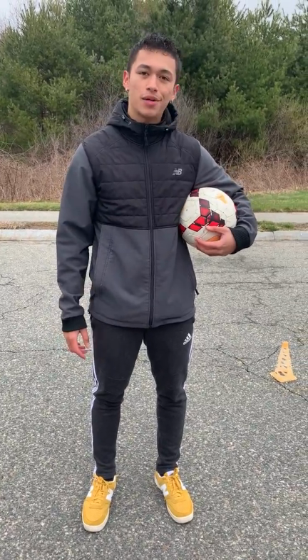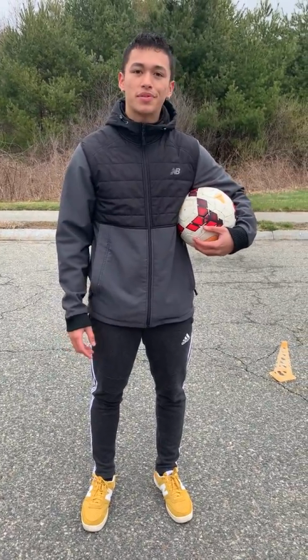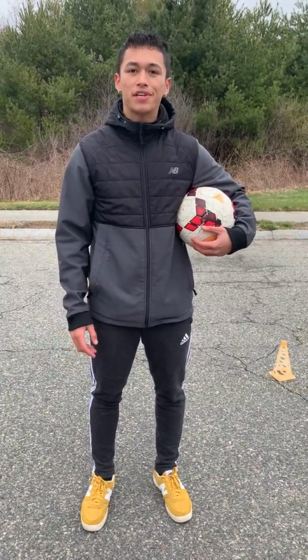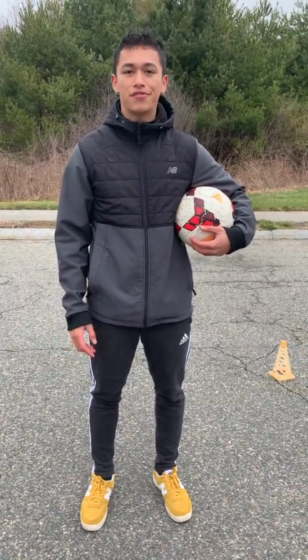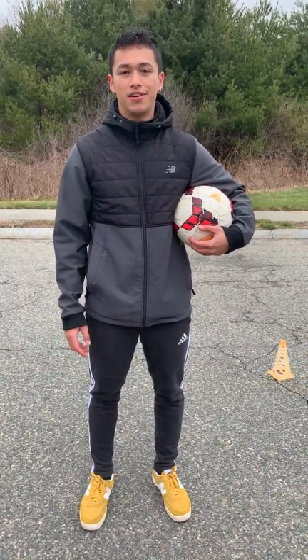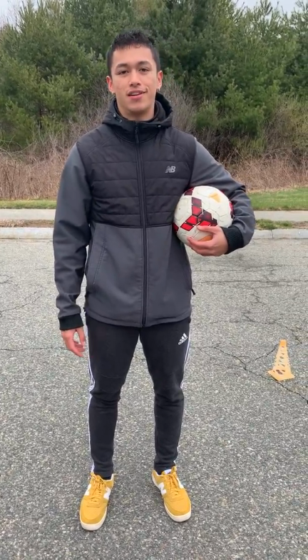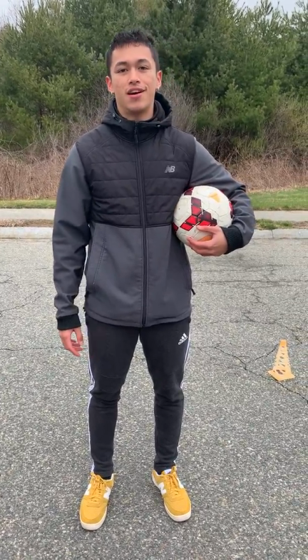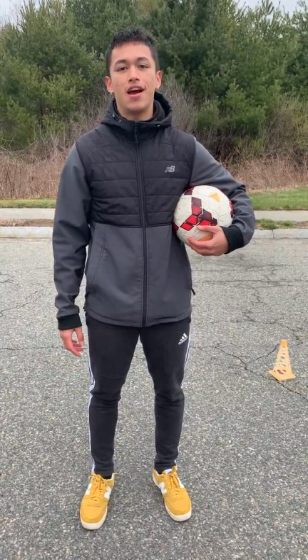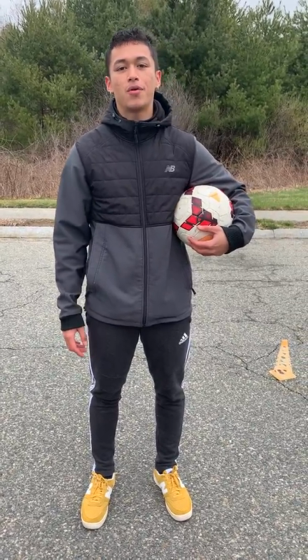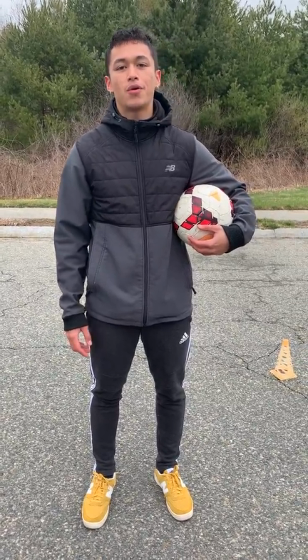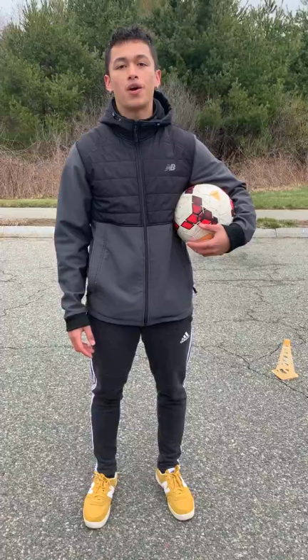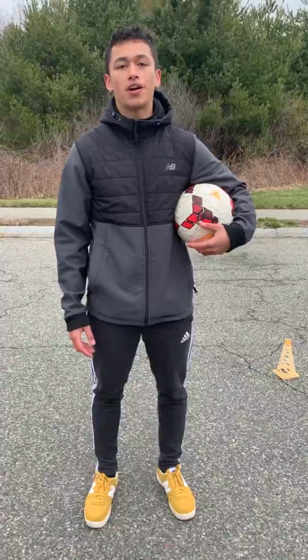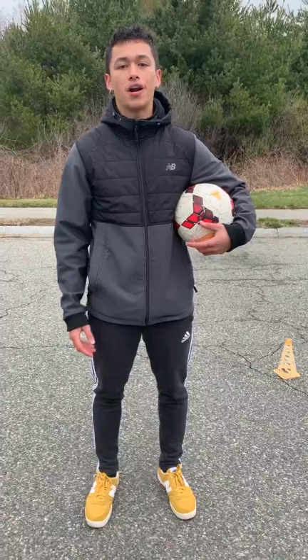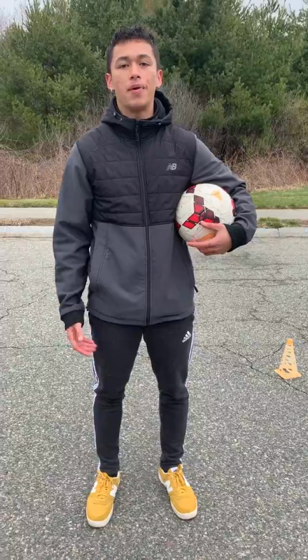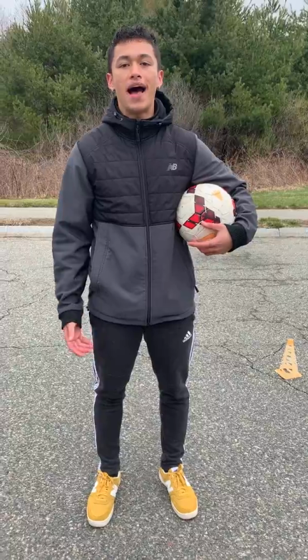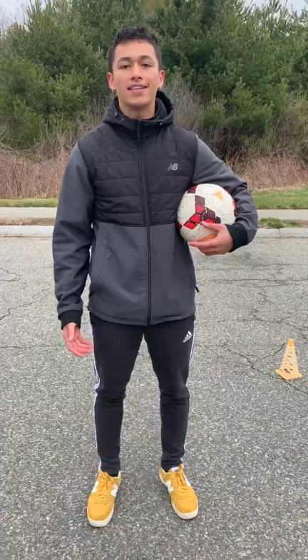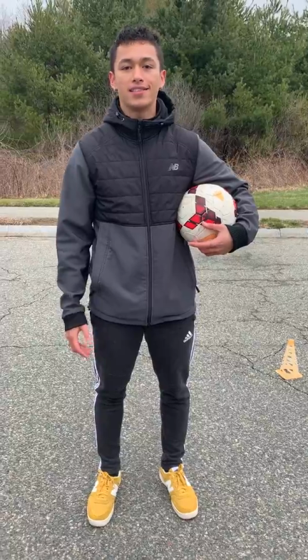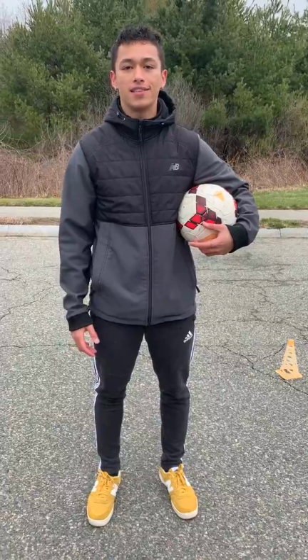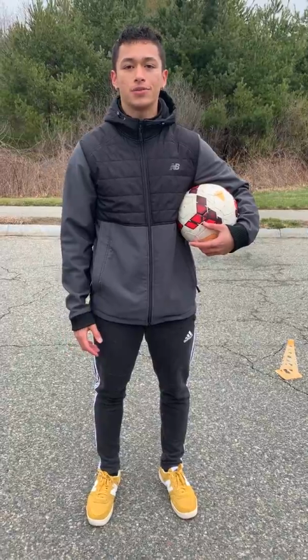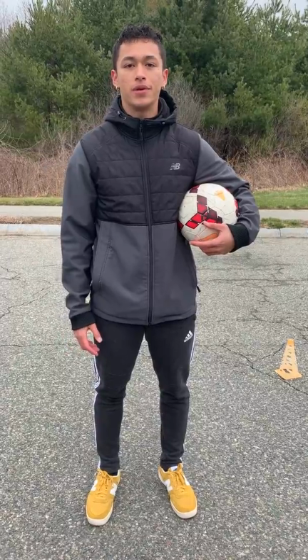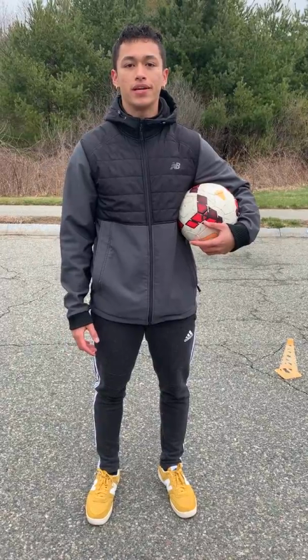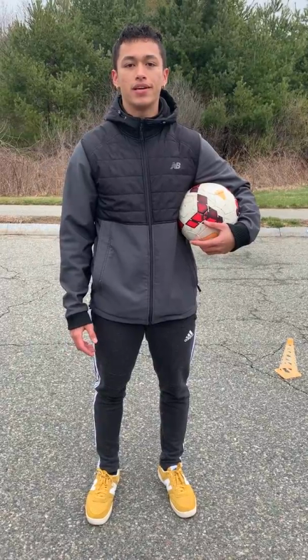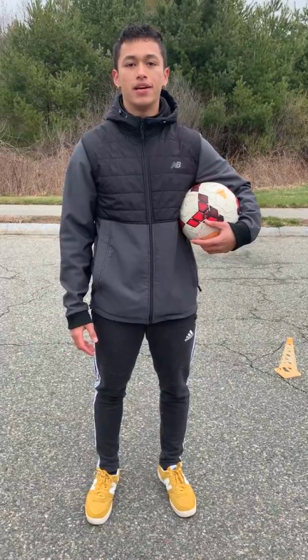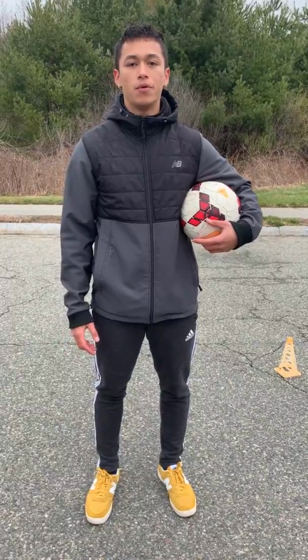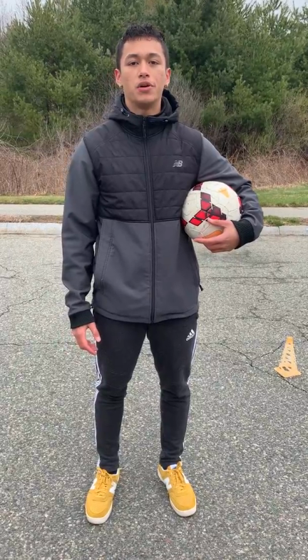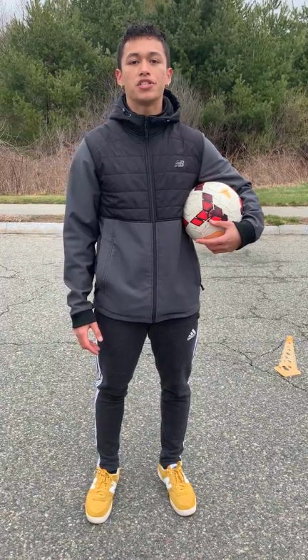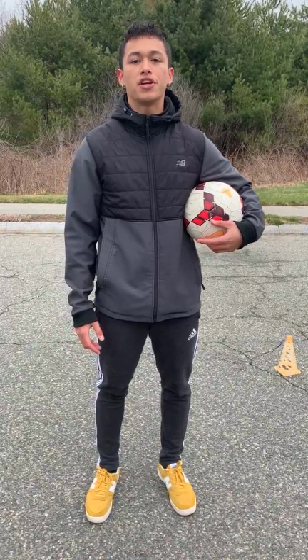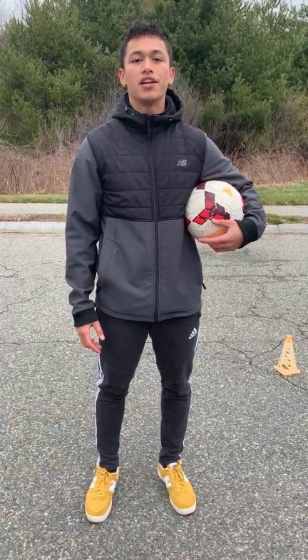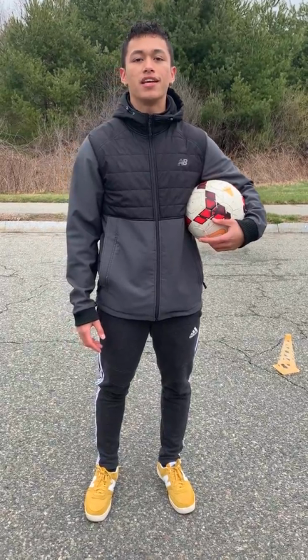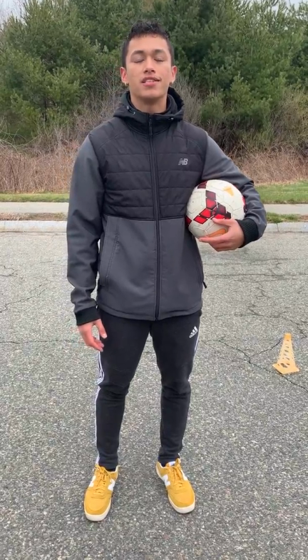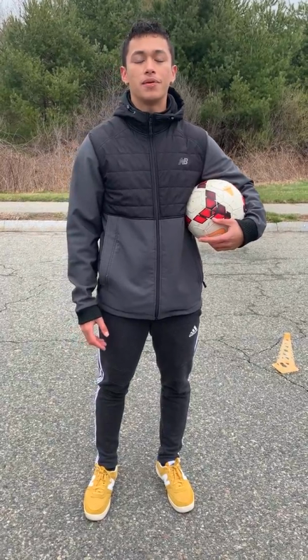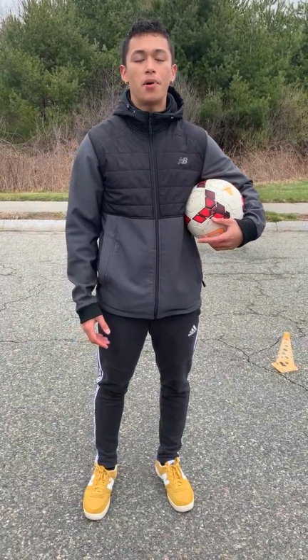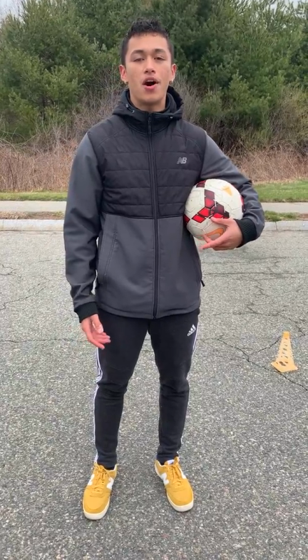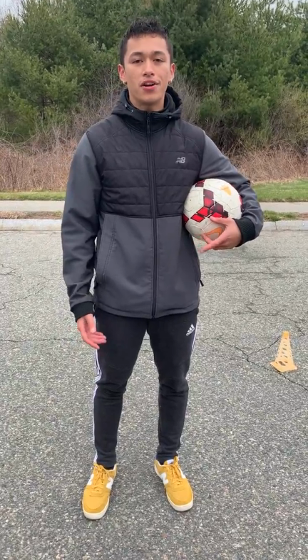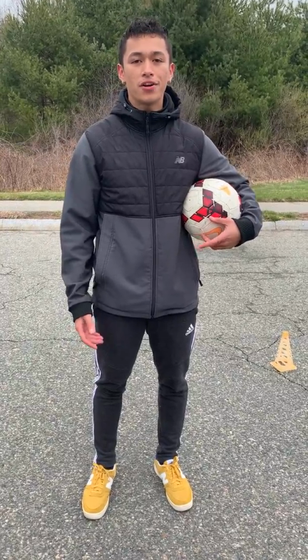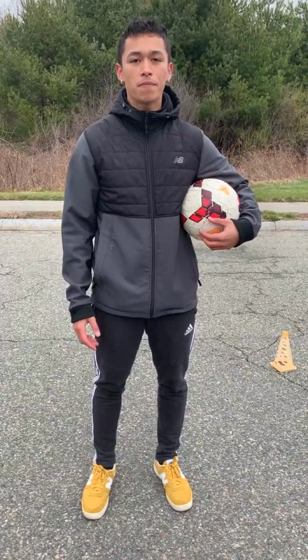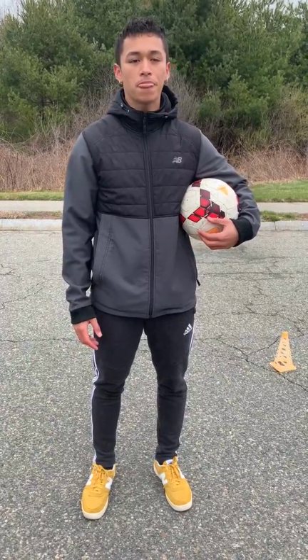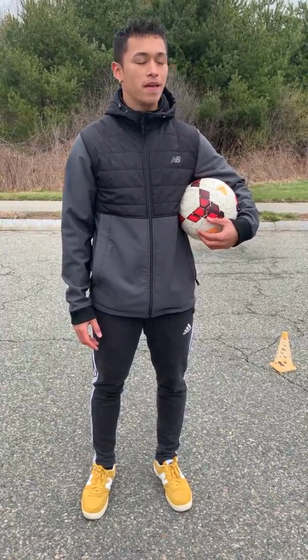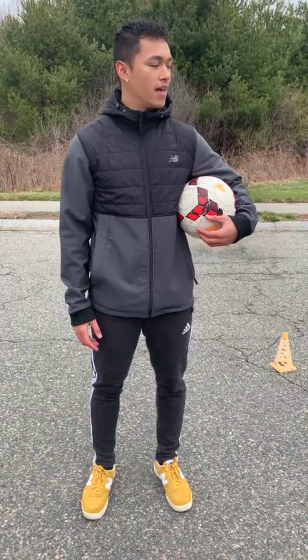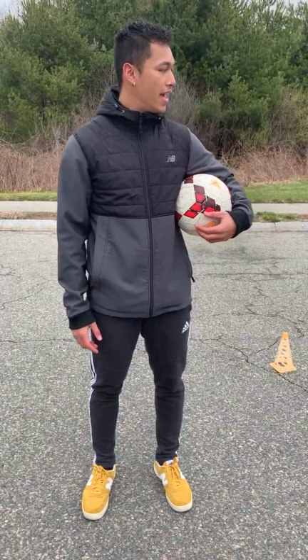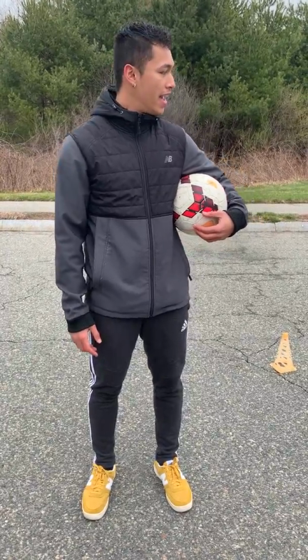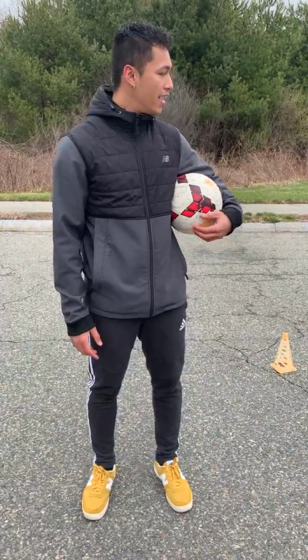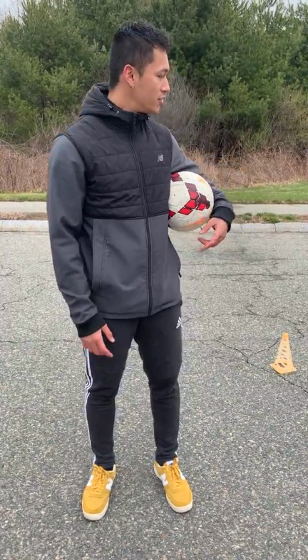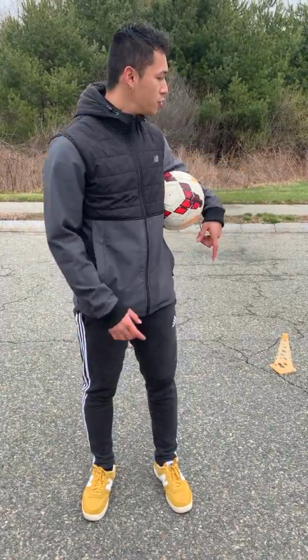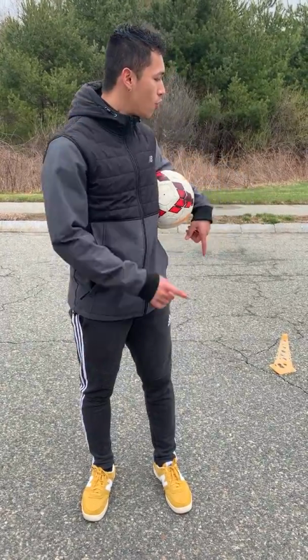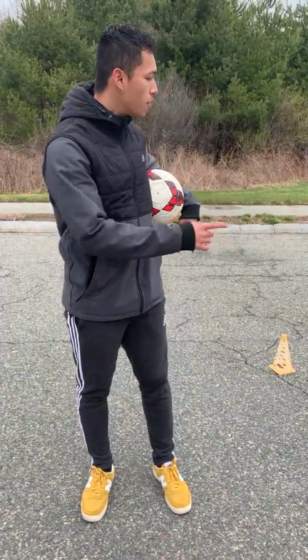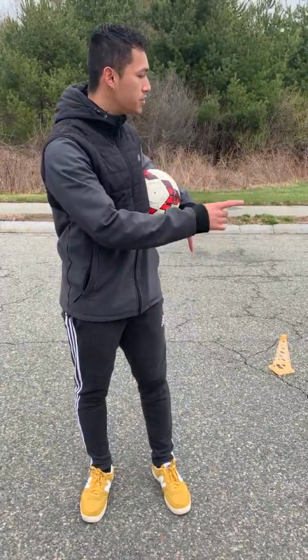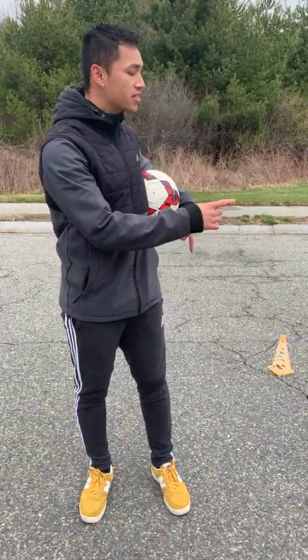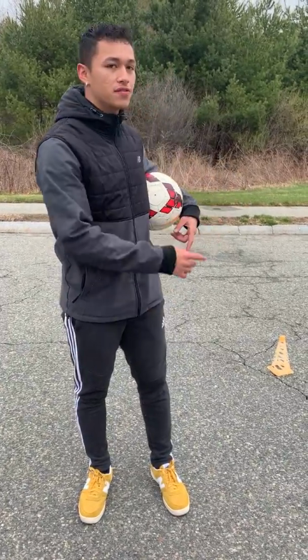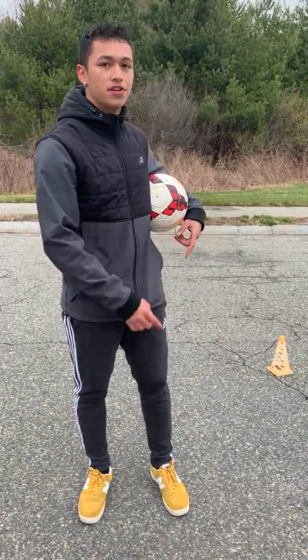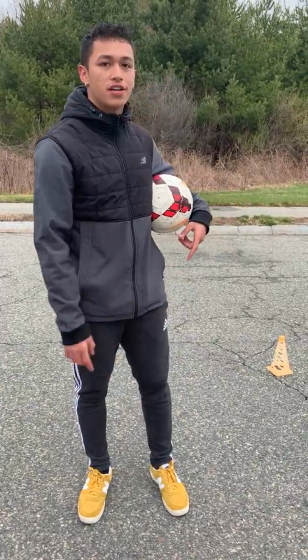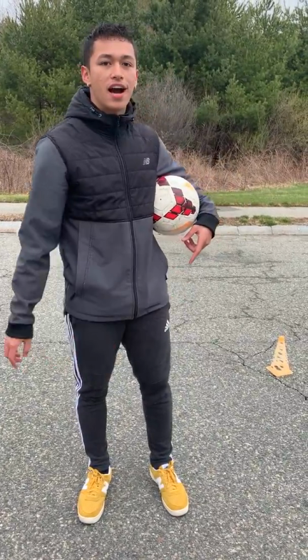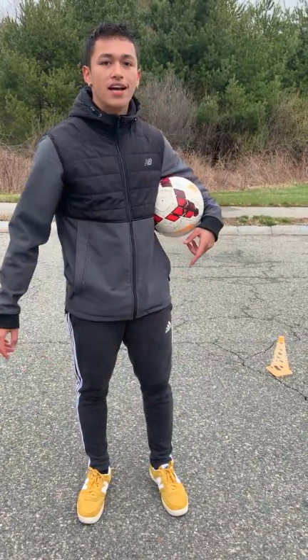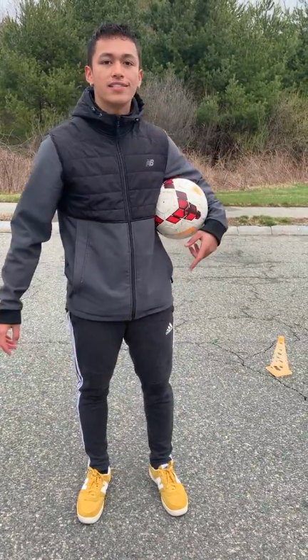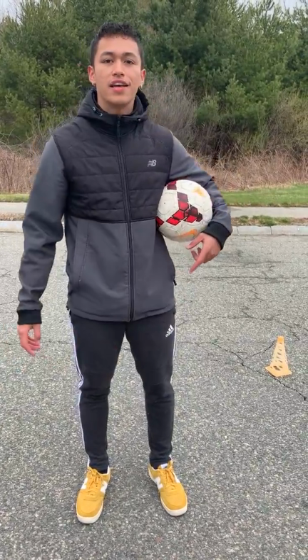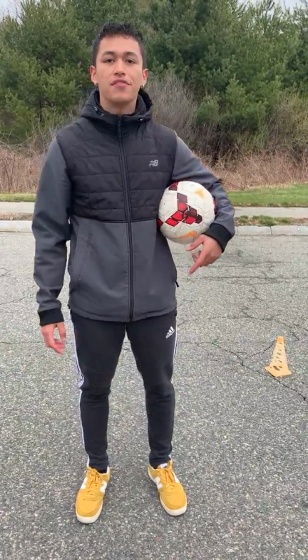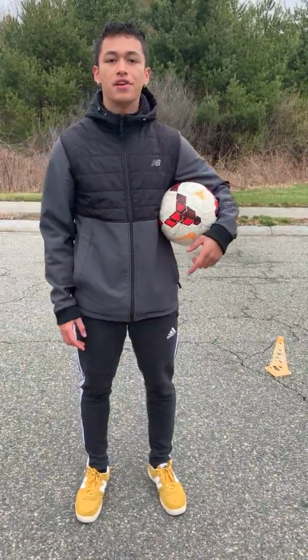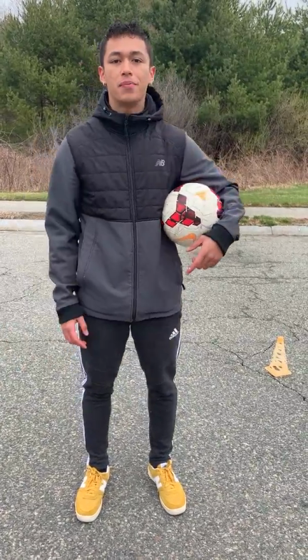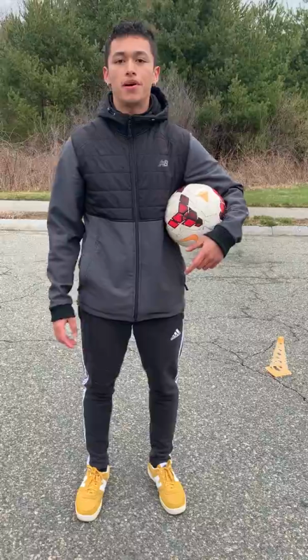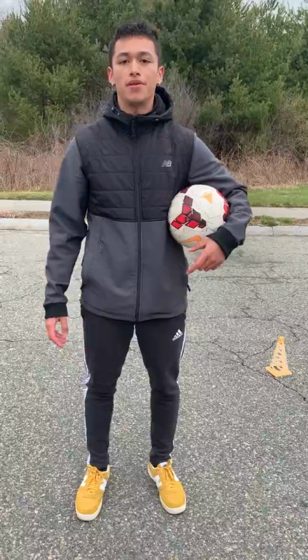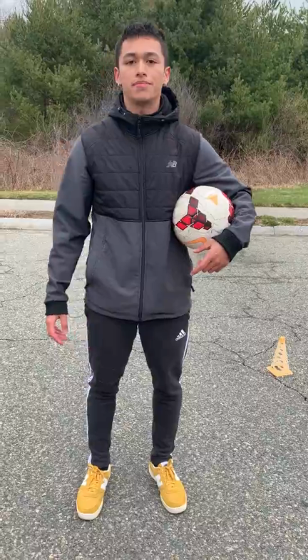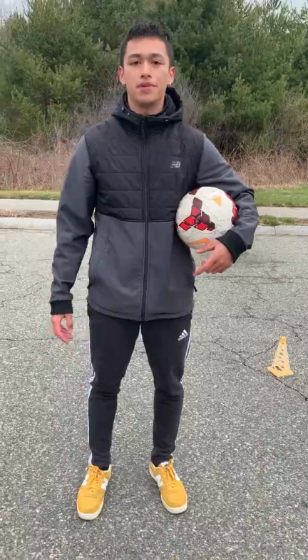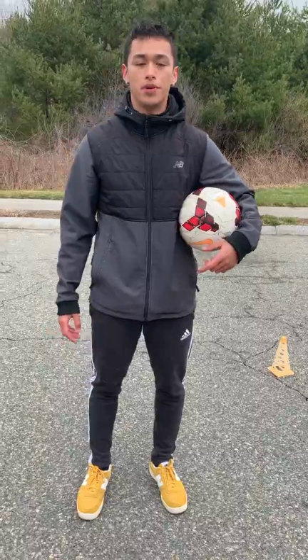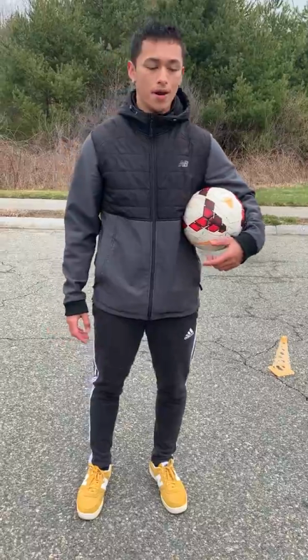It's a little bit different. We're going to work on our passing this week. What you're going to need is a partner and two objects about 10 feet apart.